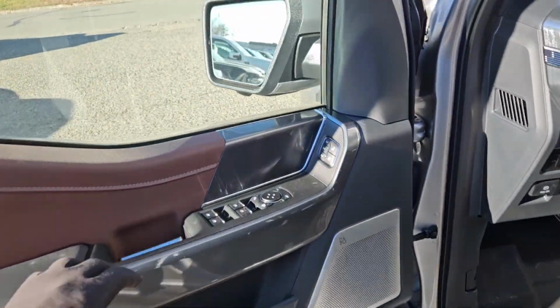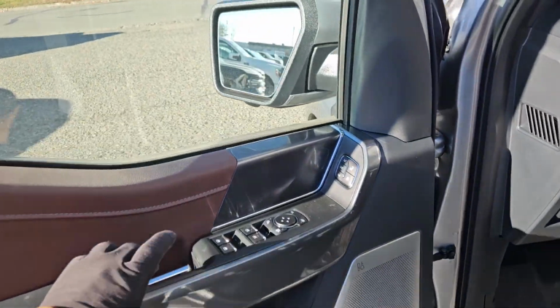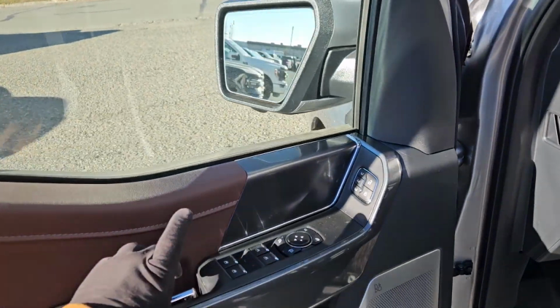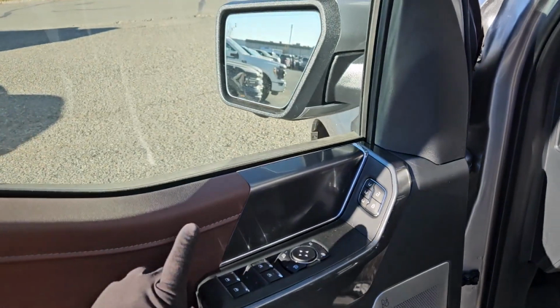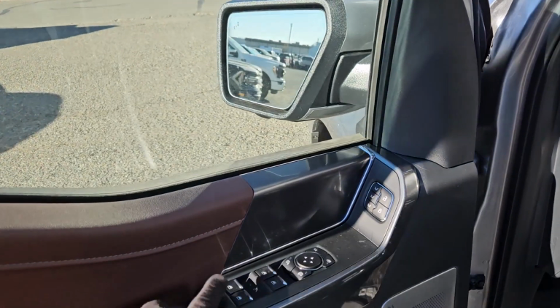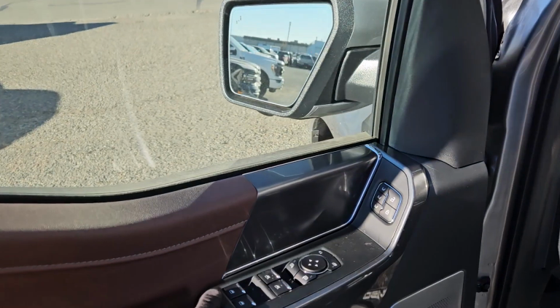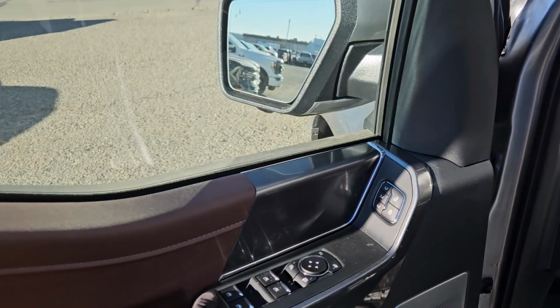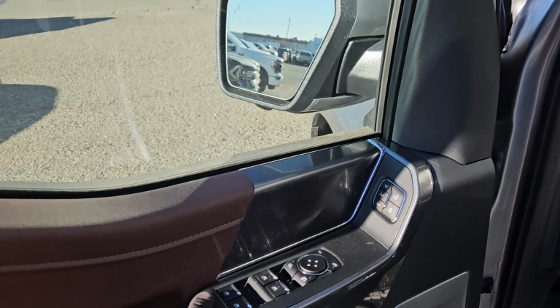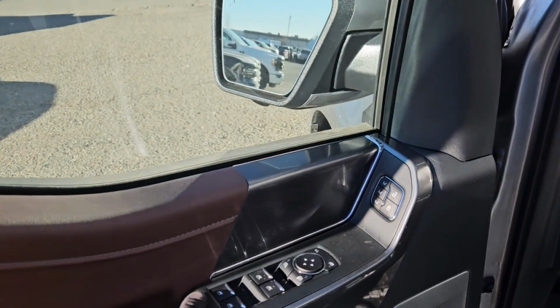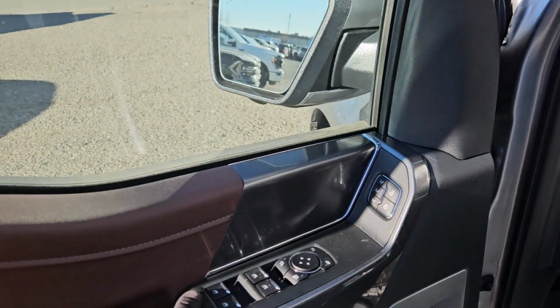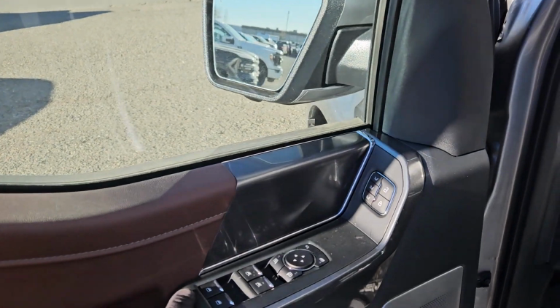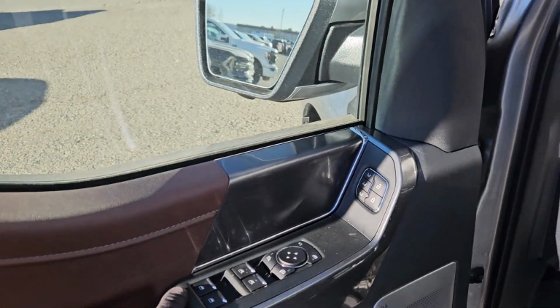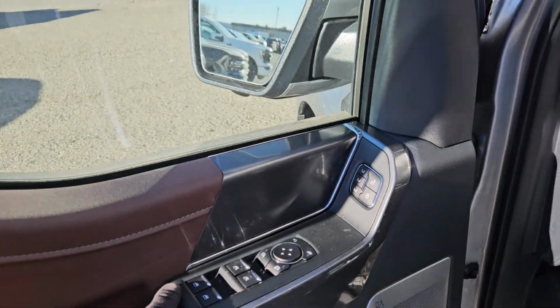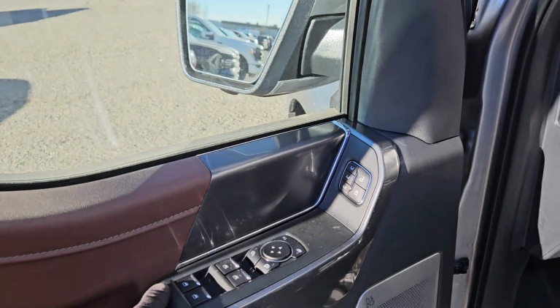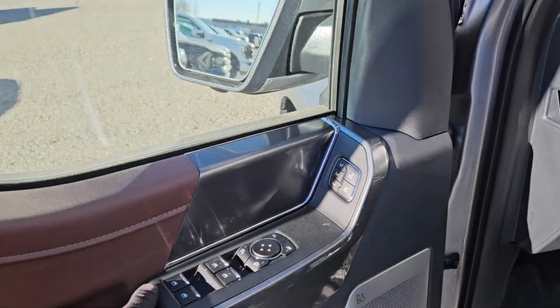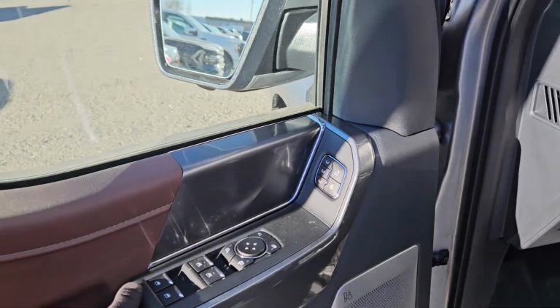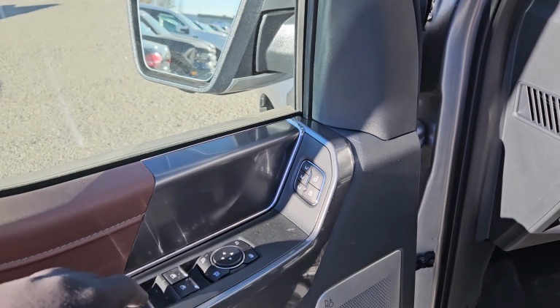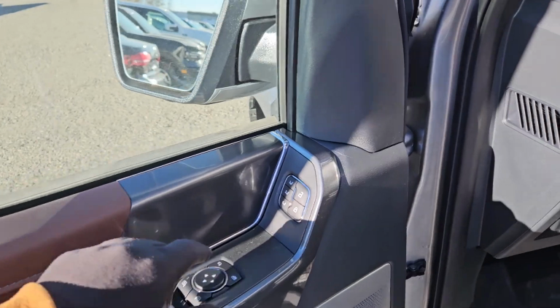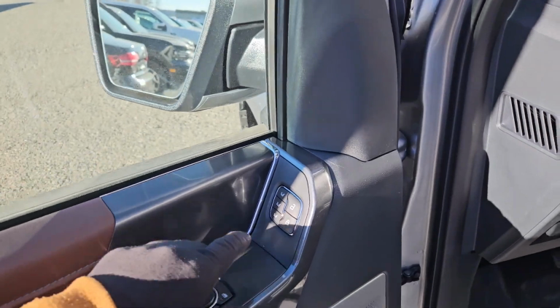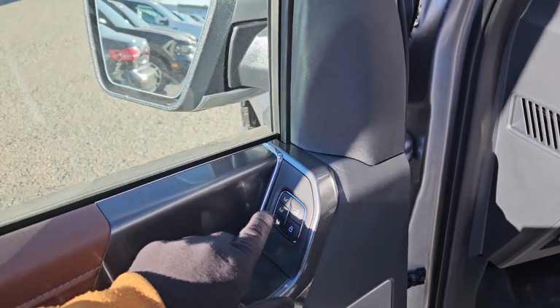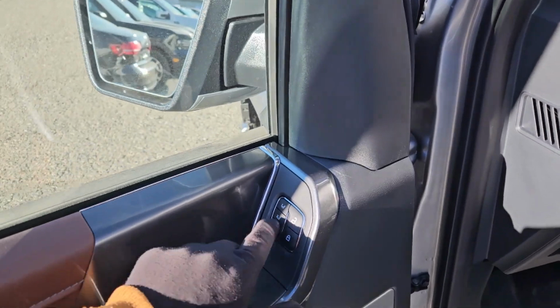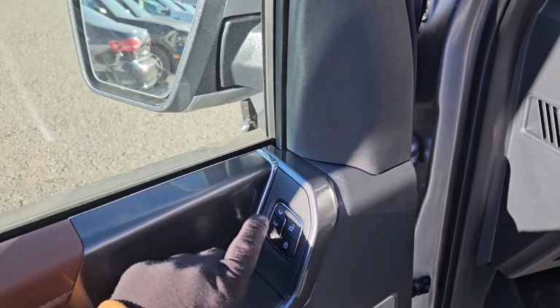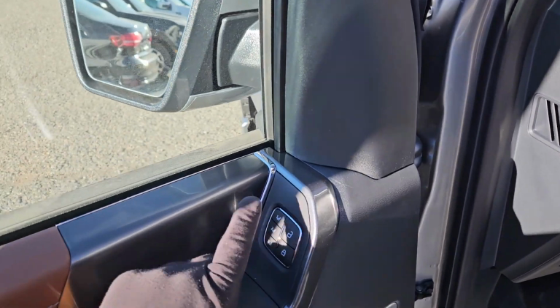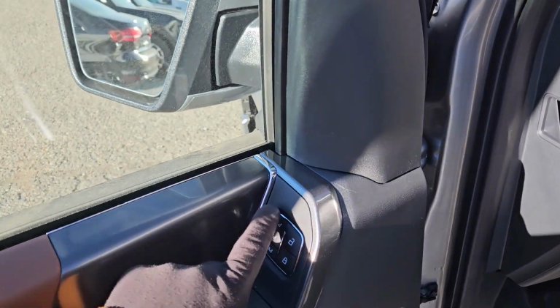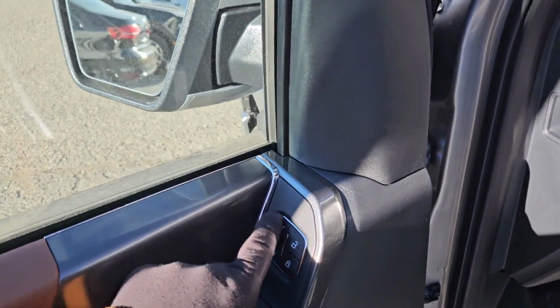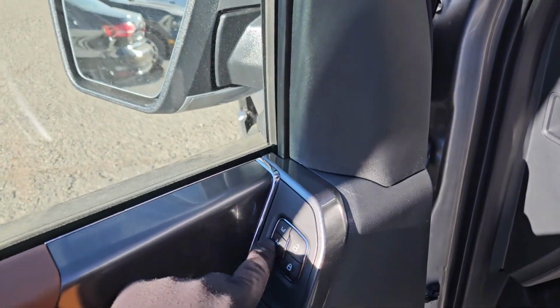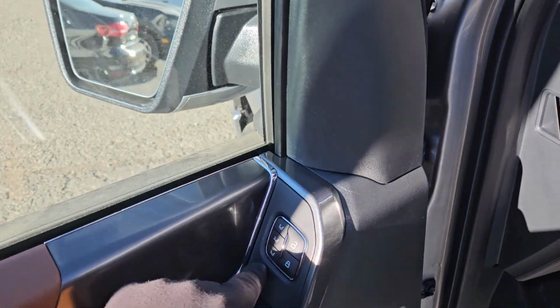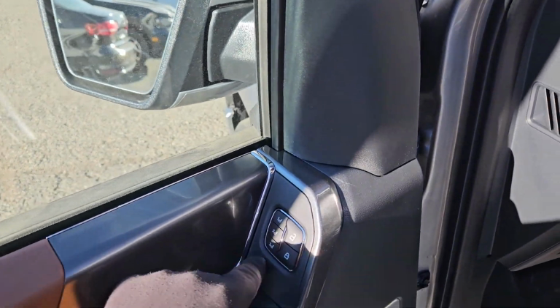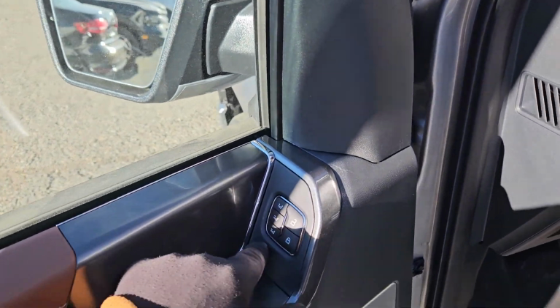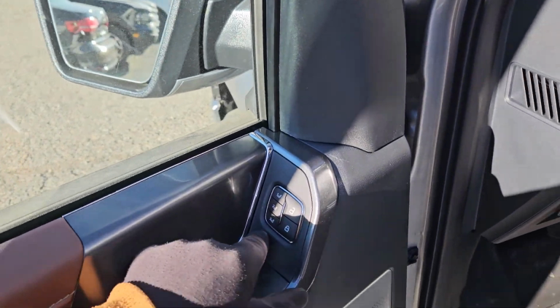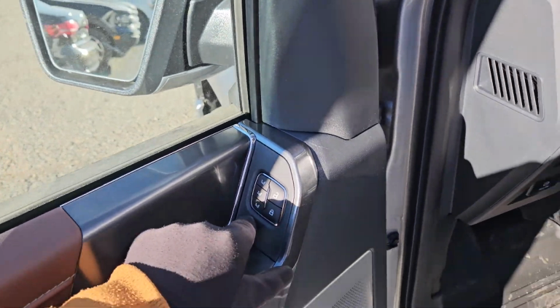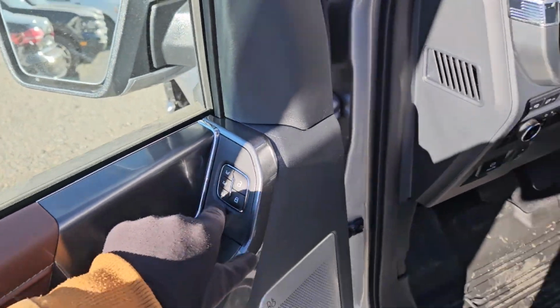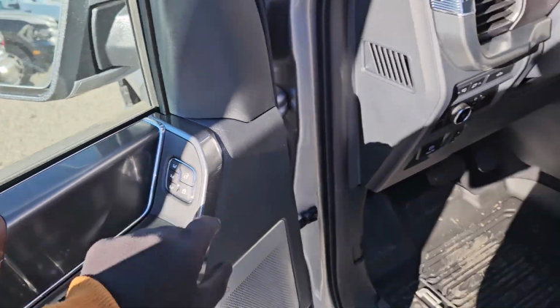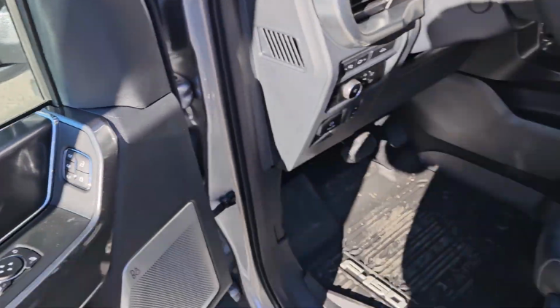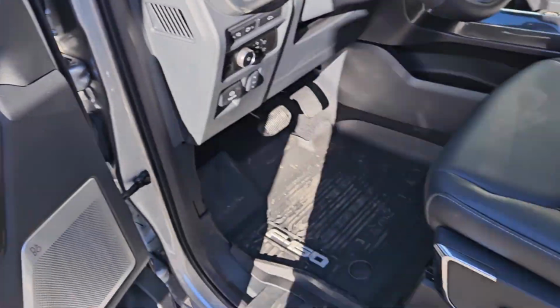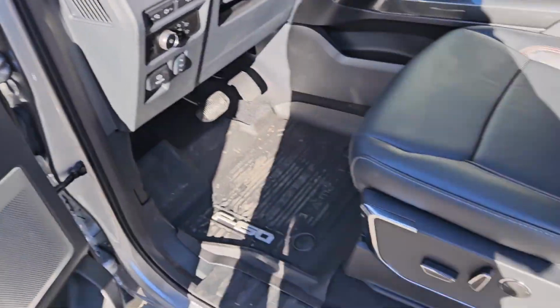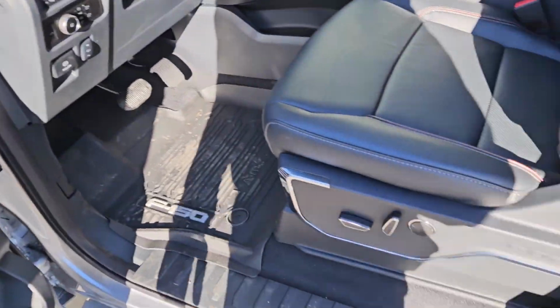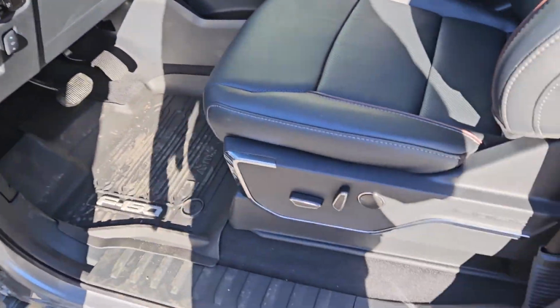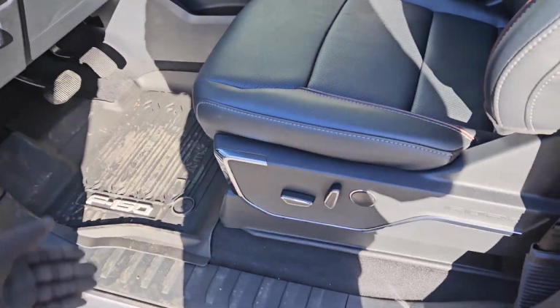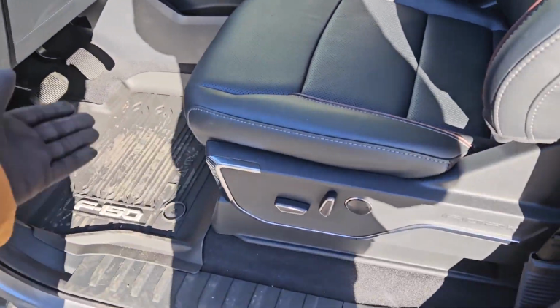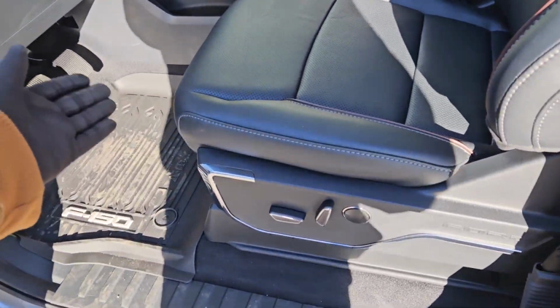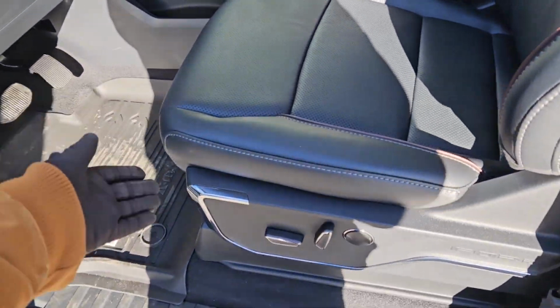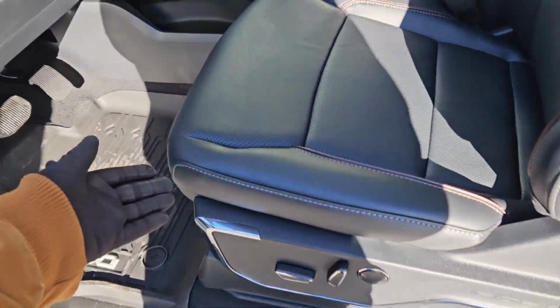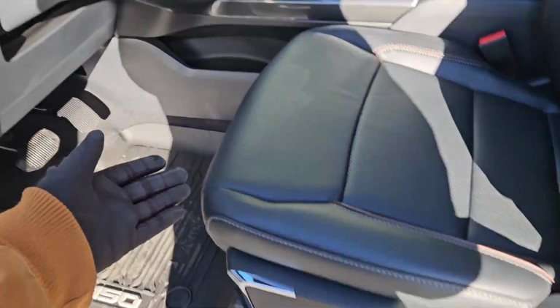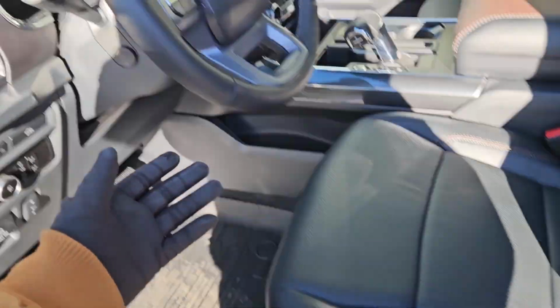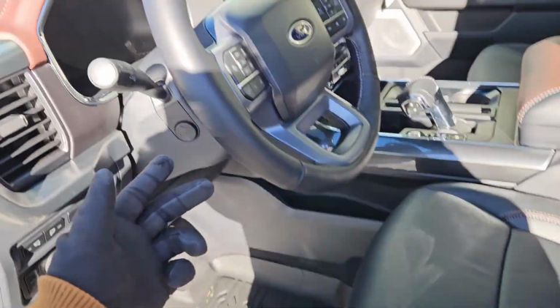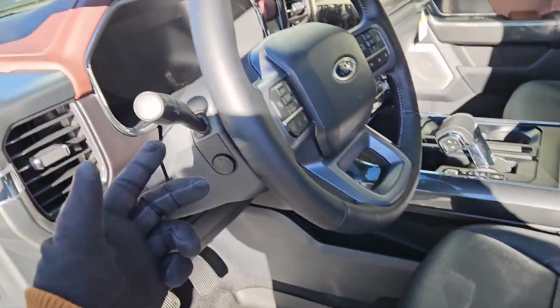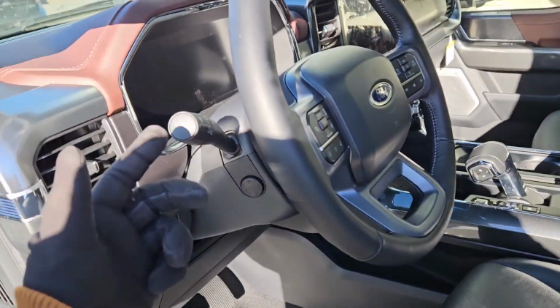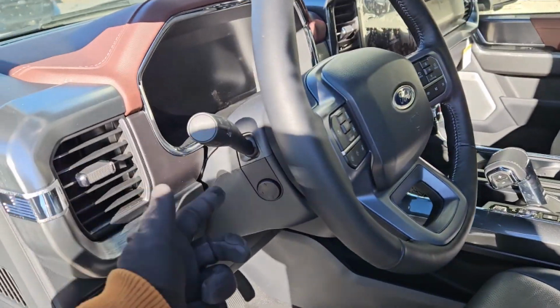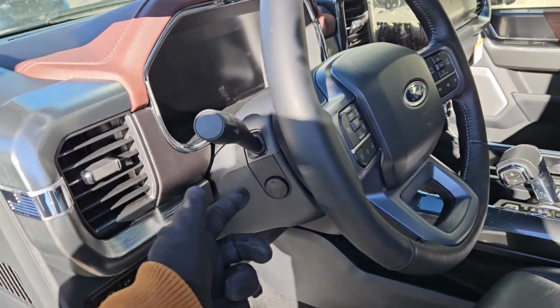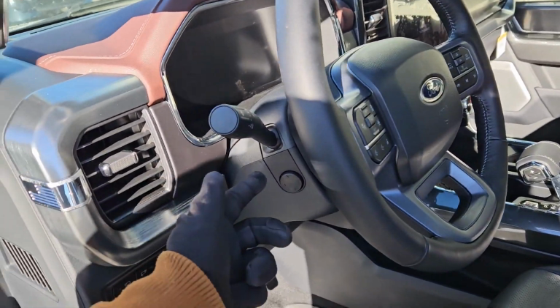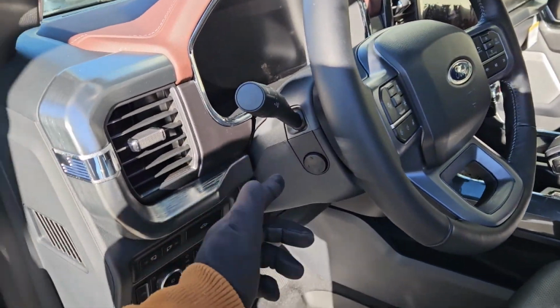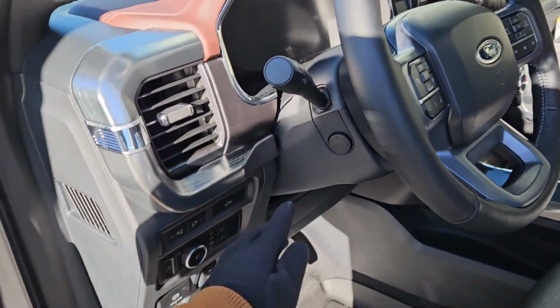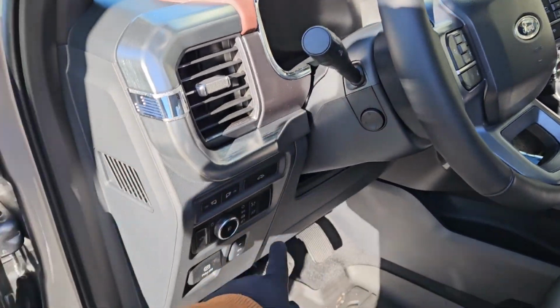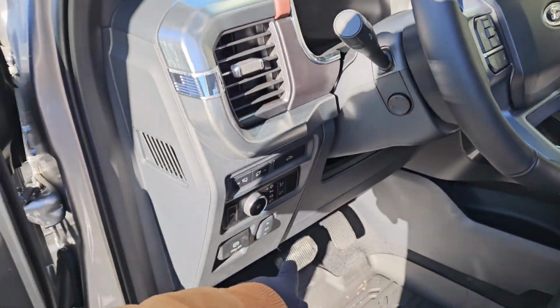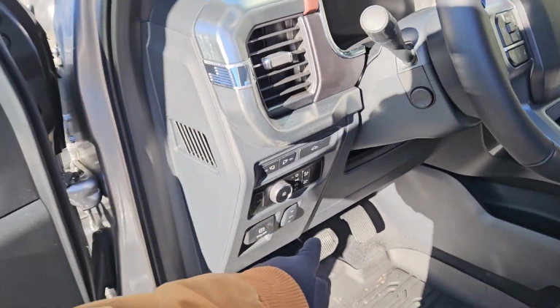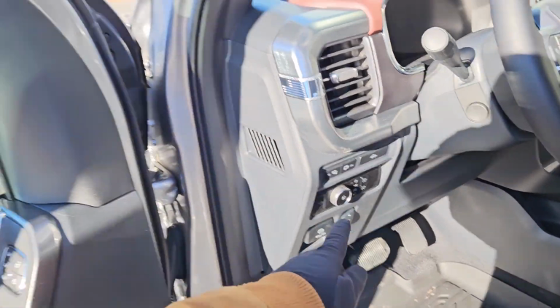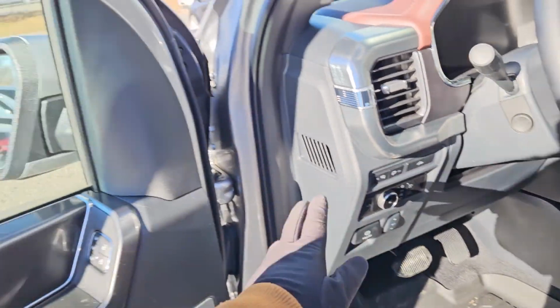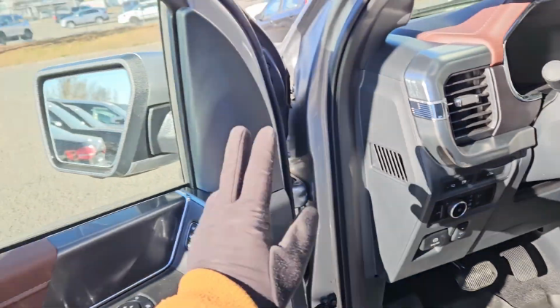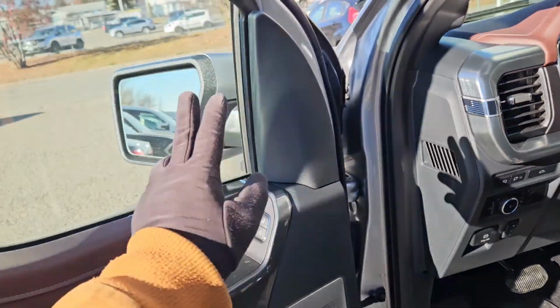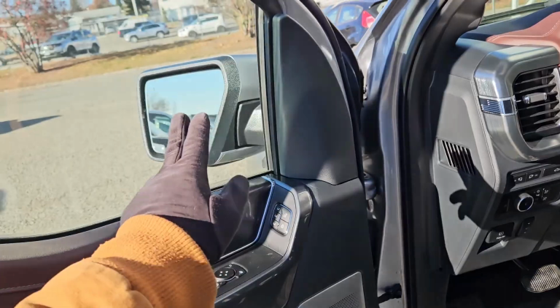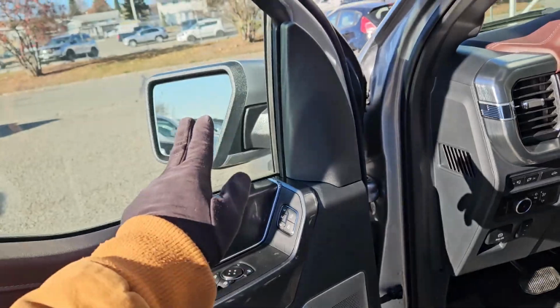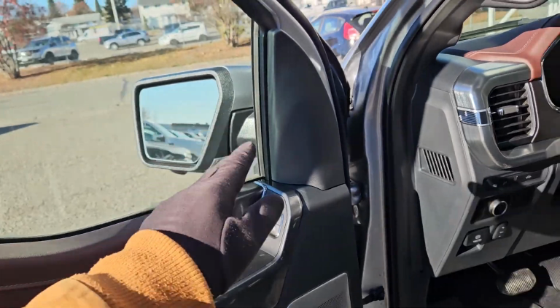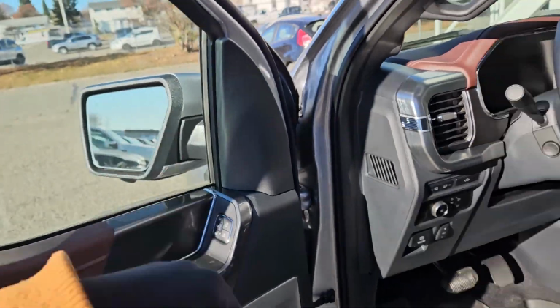Looking in you have power windows, power mirrors, and power locks, as well as three memory buttons for your power adjustable driver seat, steering wheel, pedals, and mirrors.